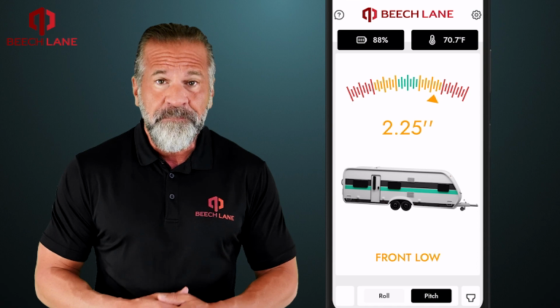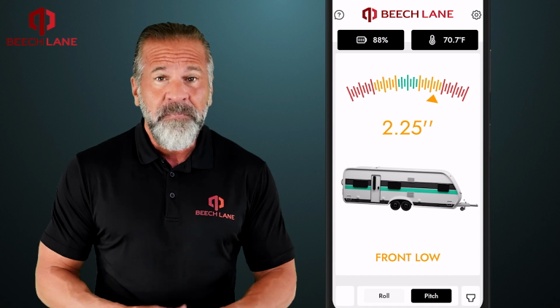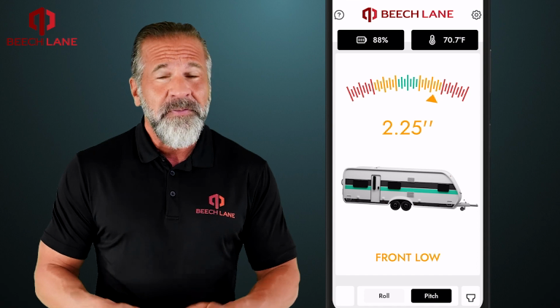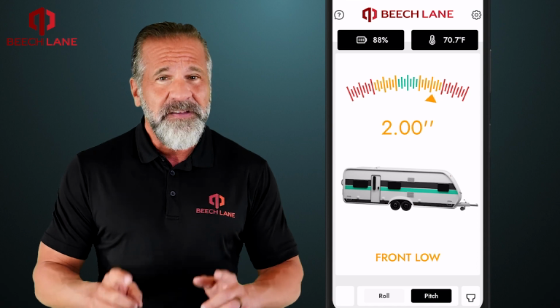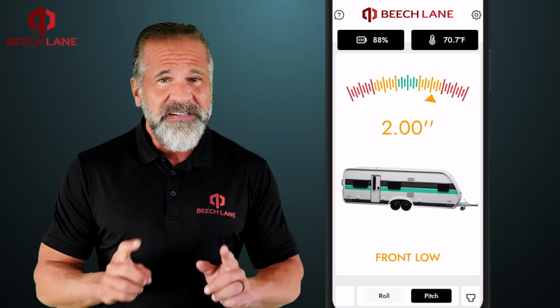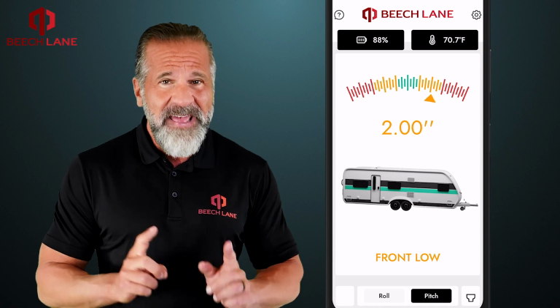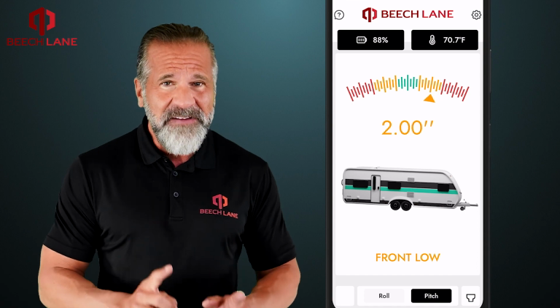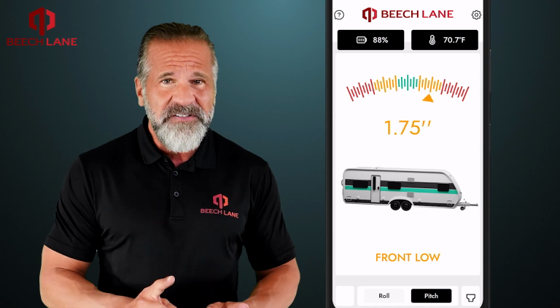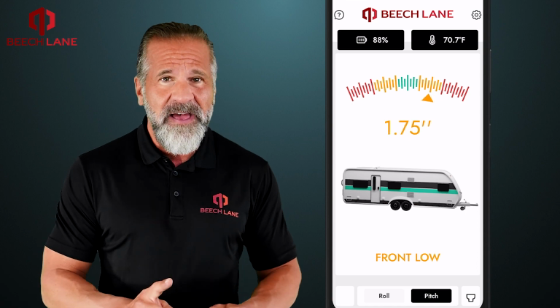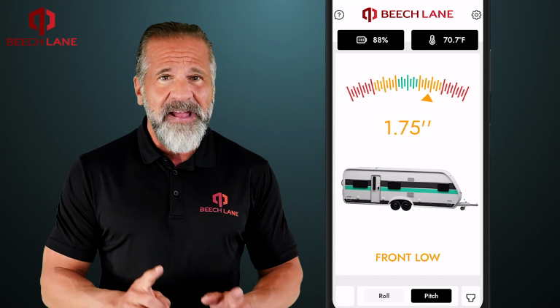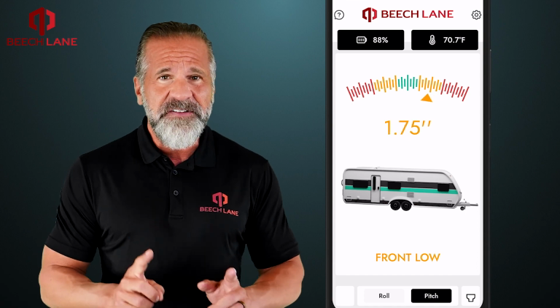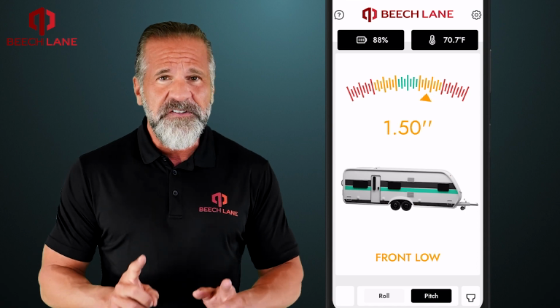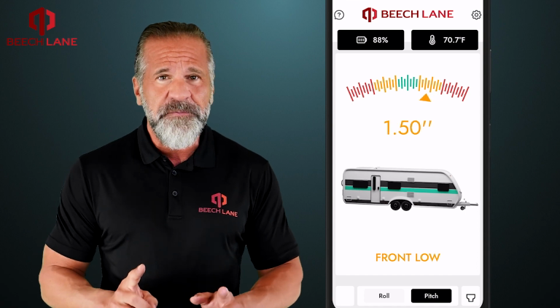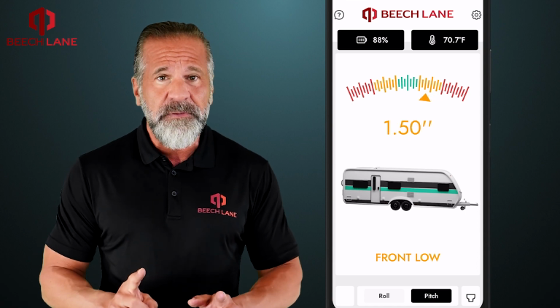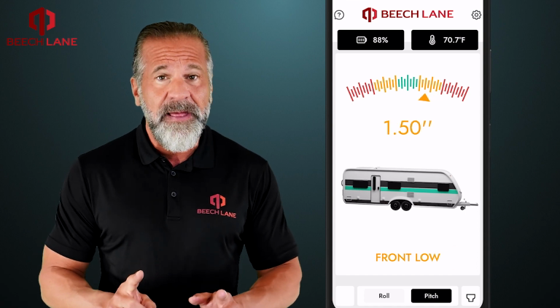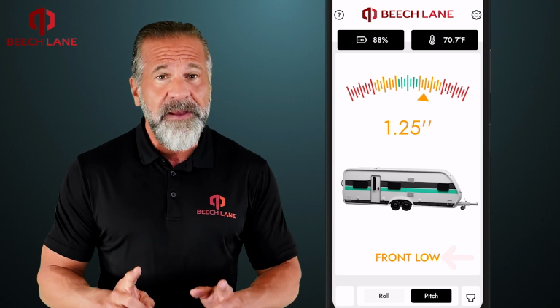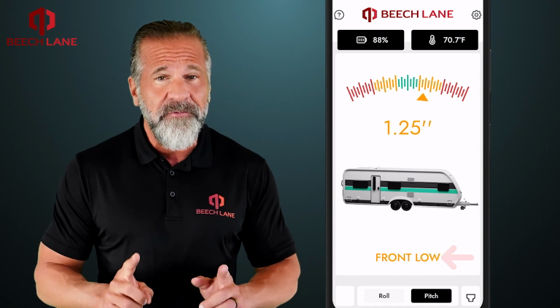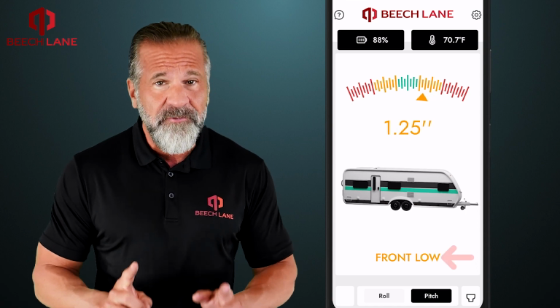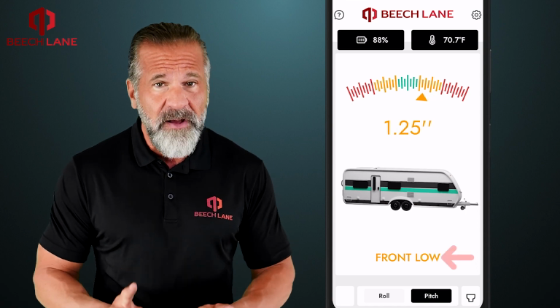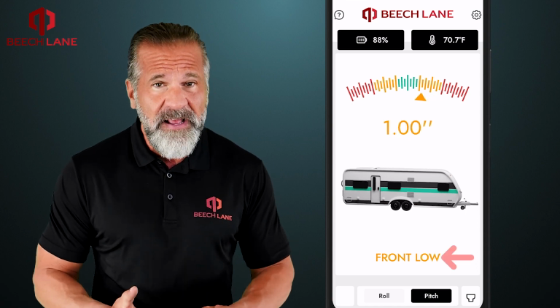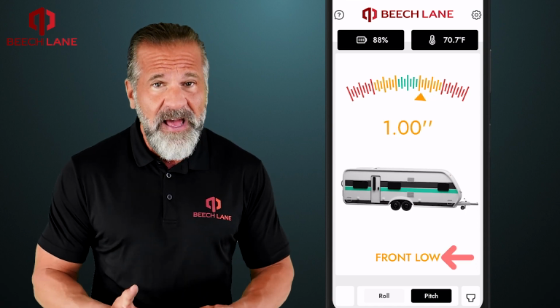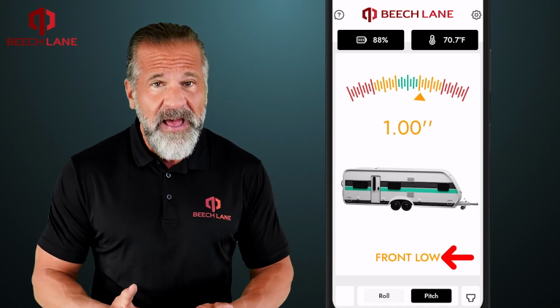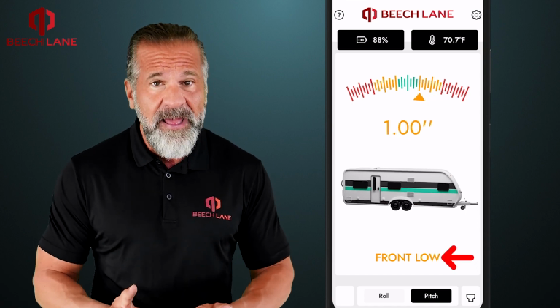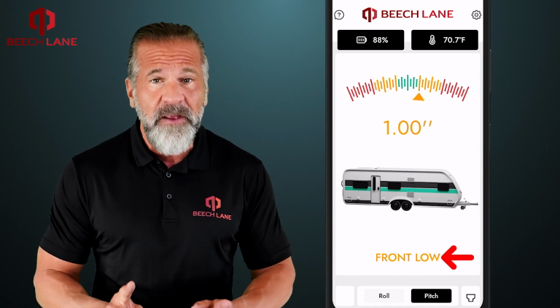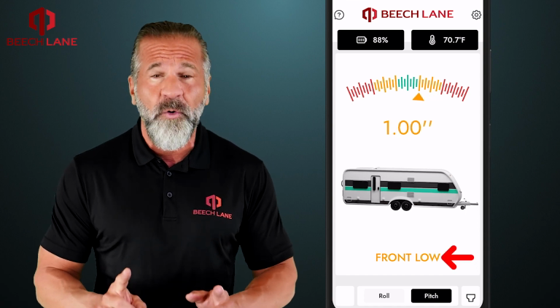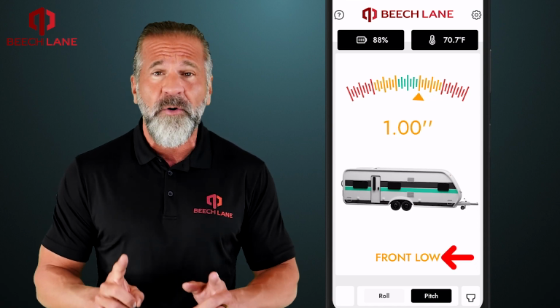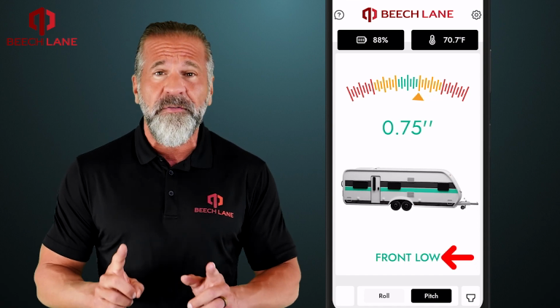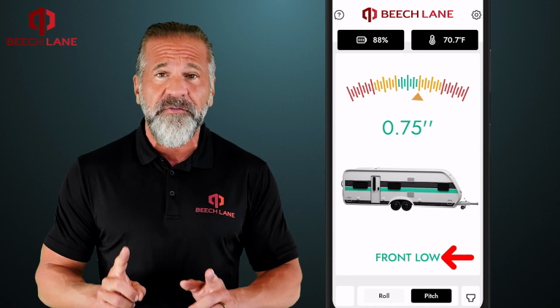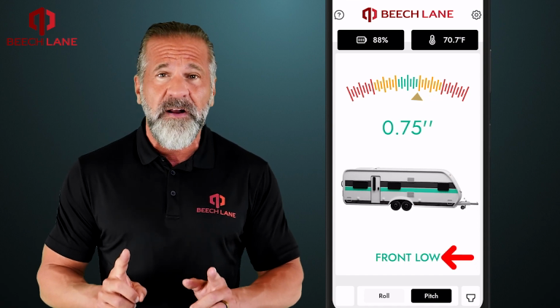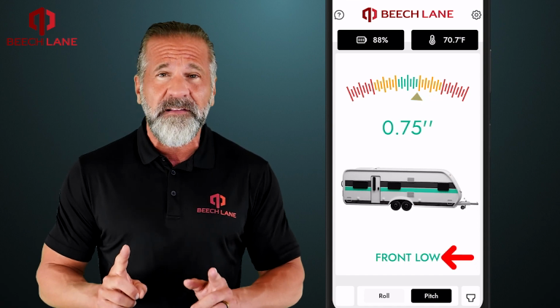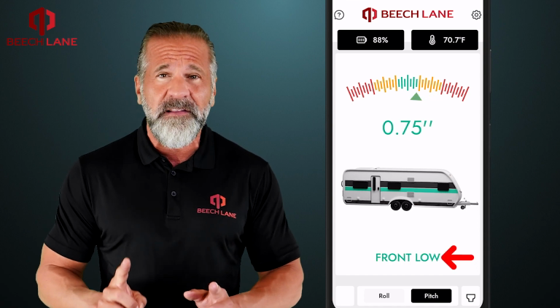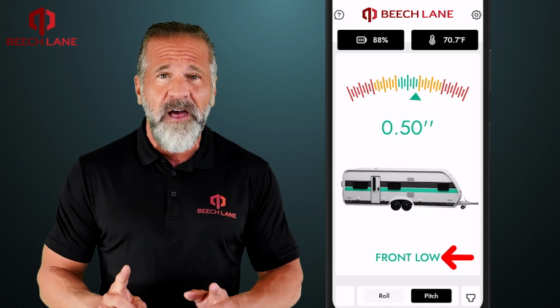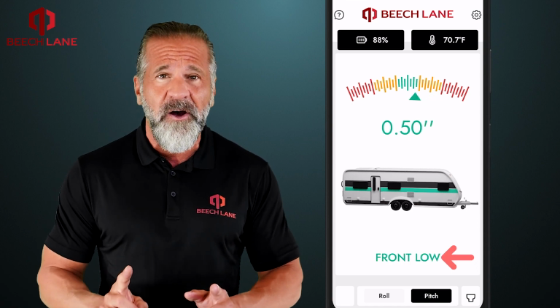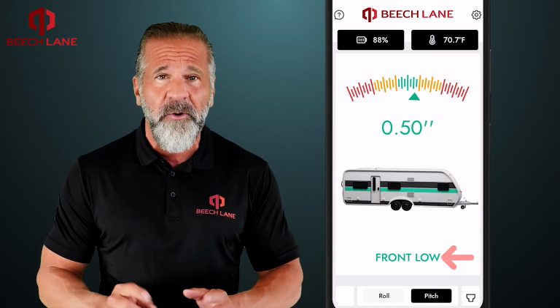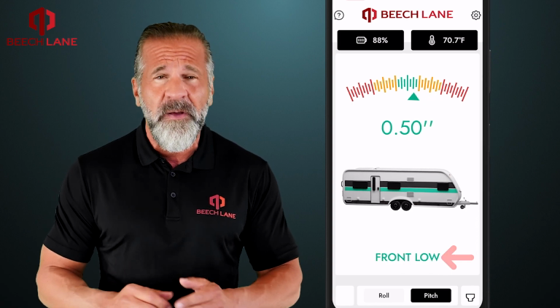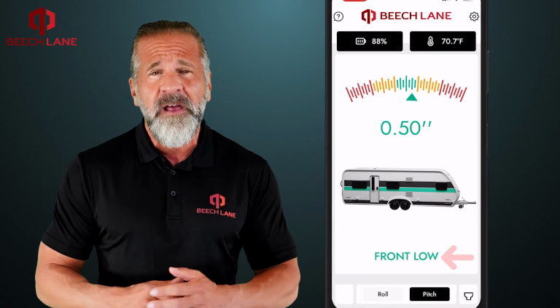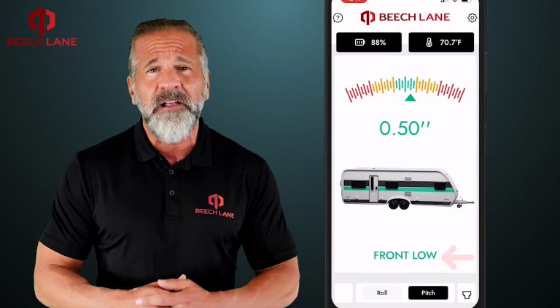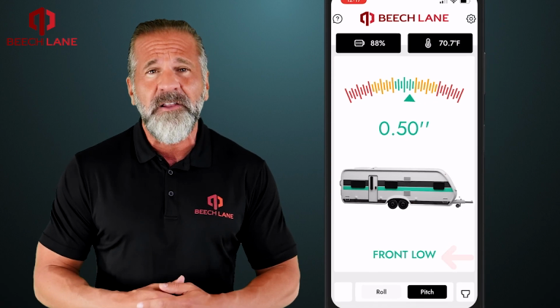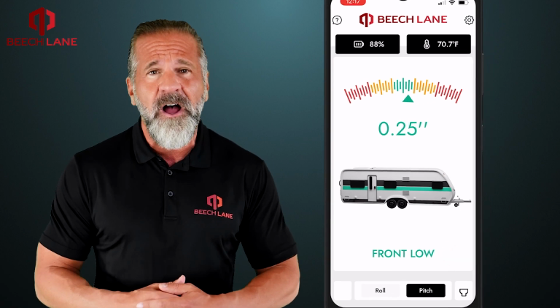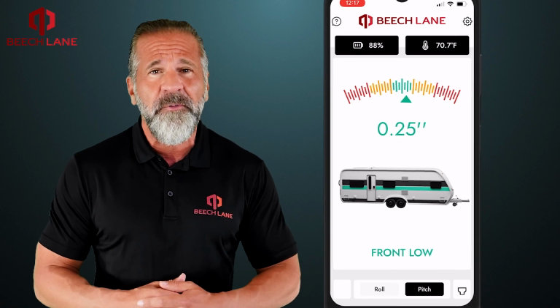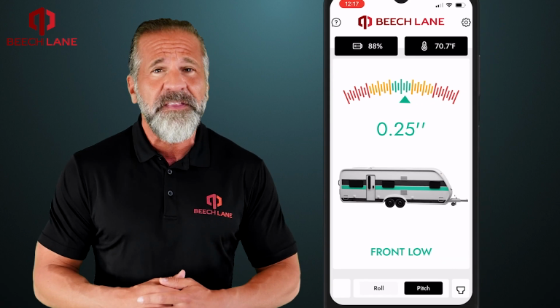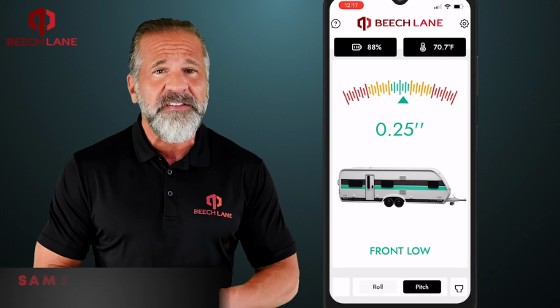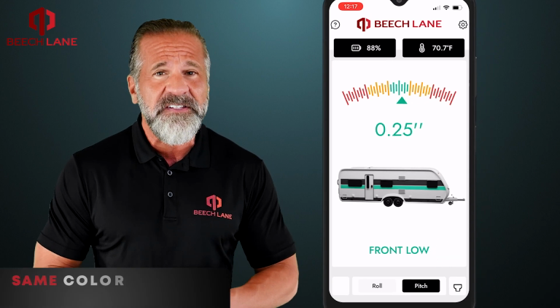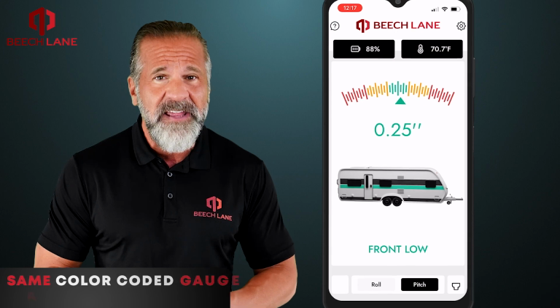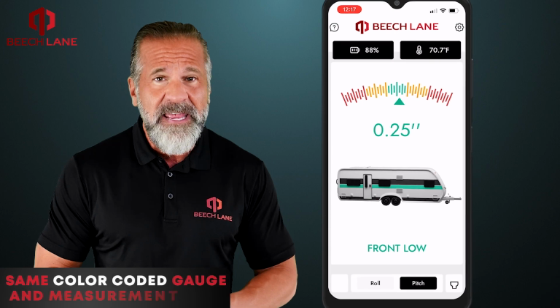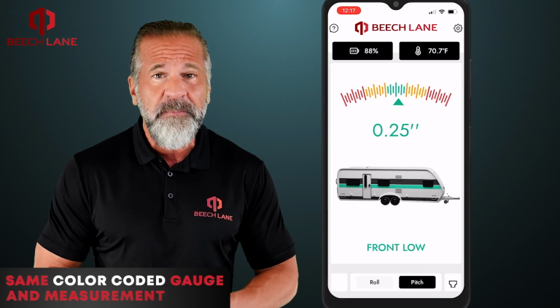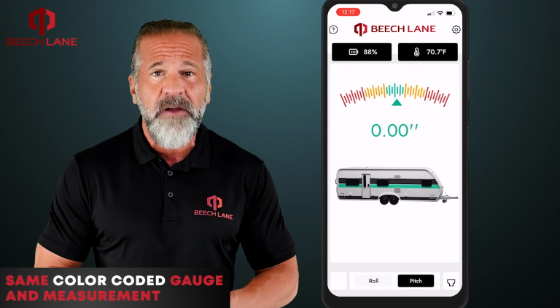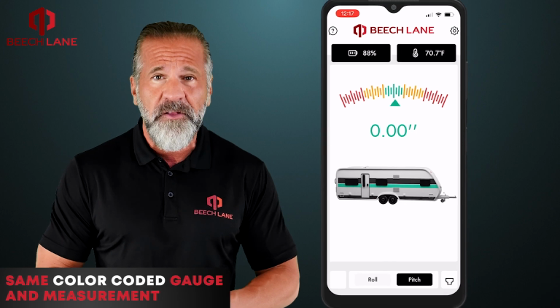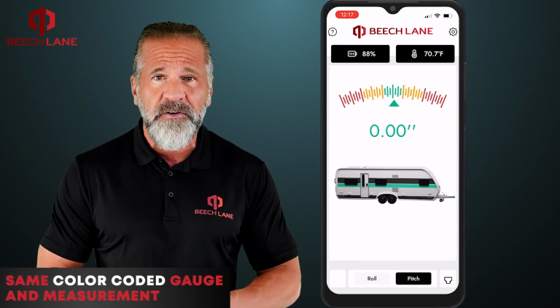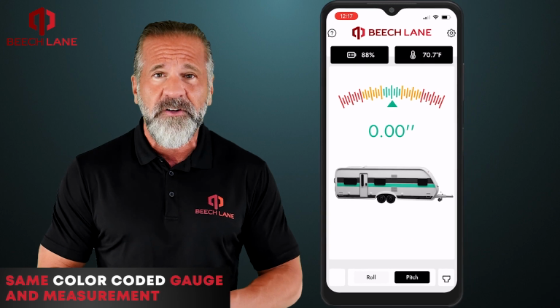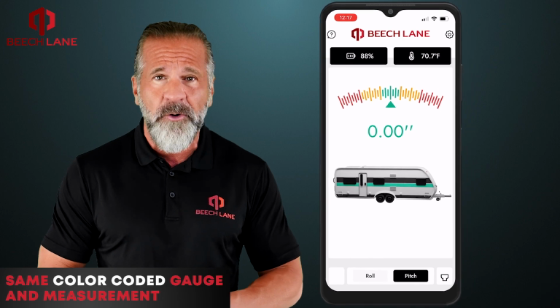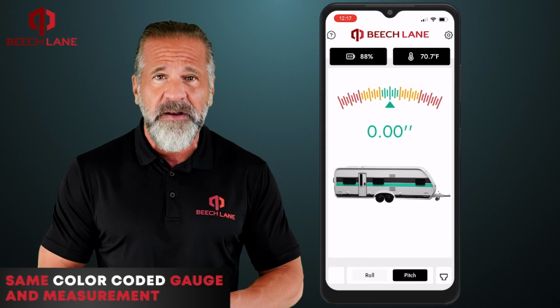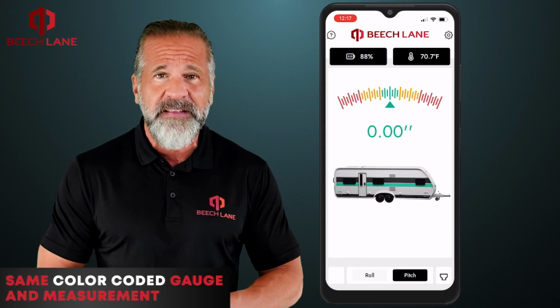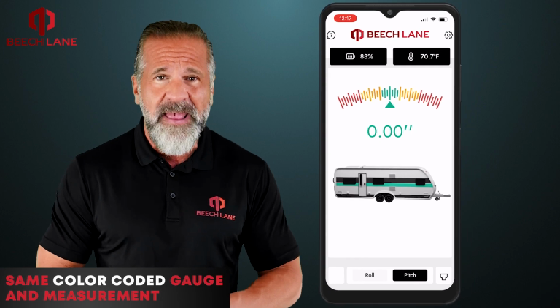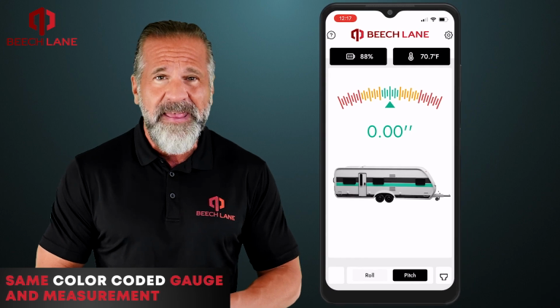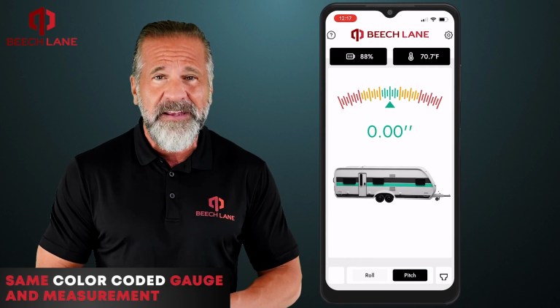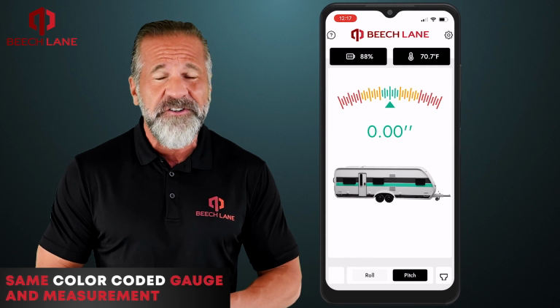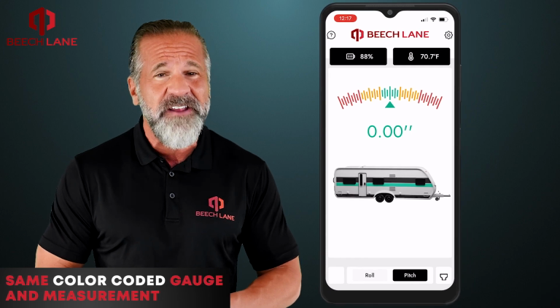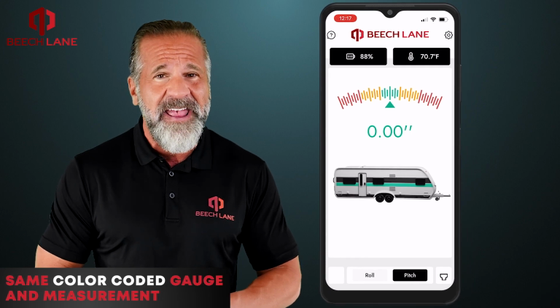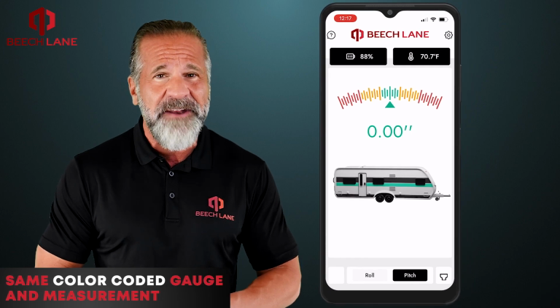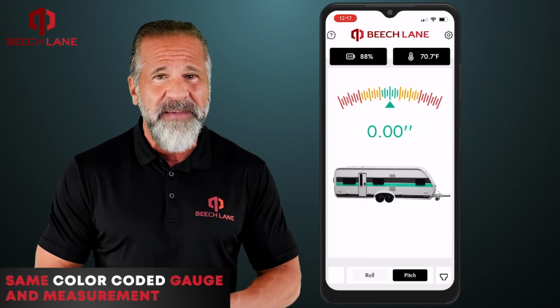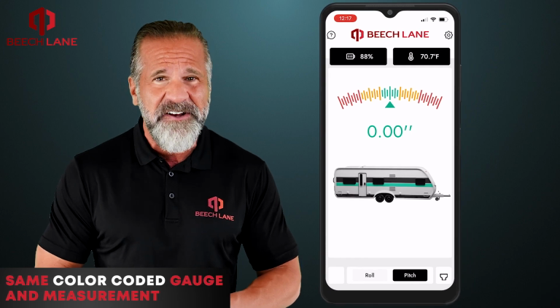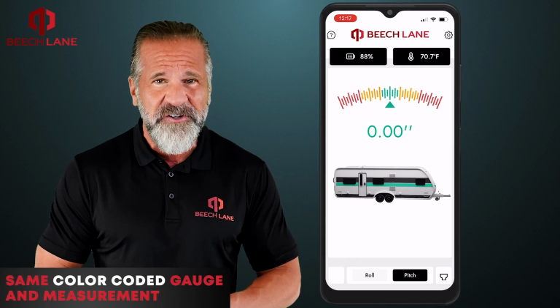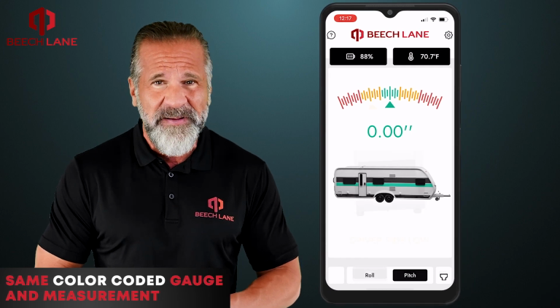The text guides display "front high" or "front low," along with the same color-coded gauge and measurement.